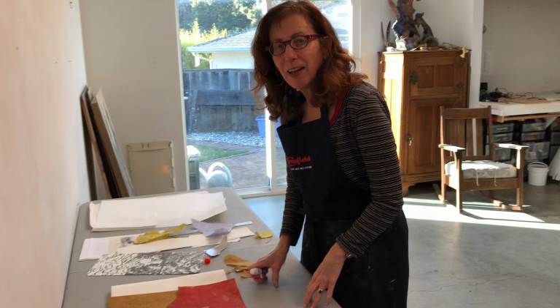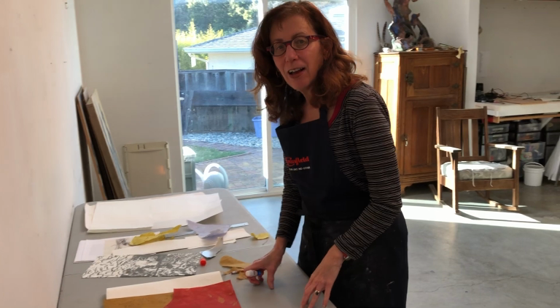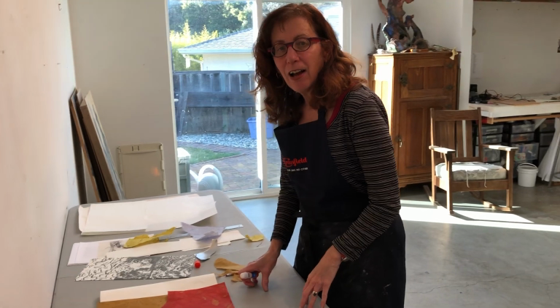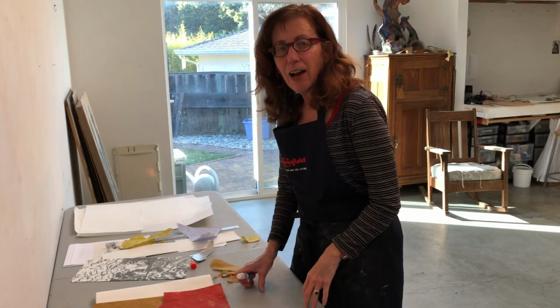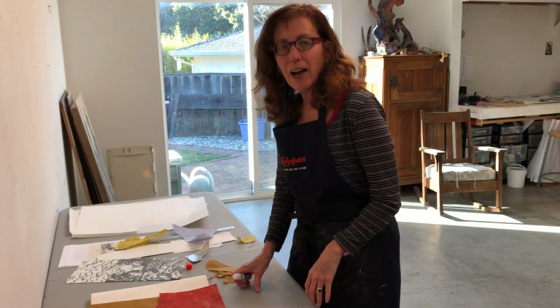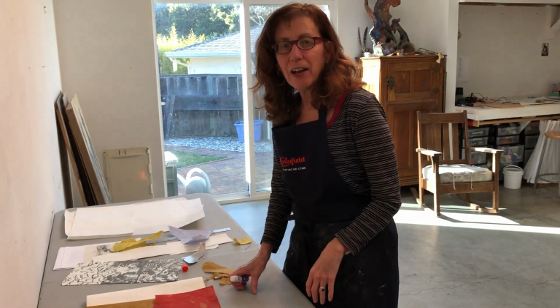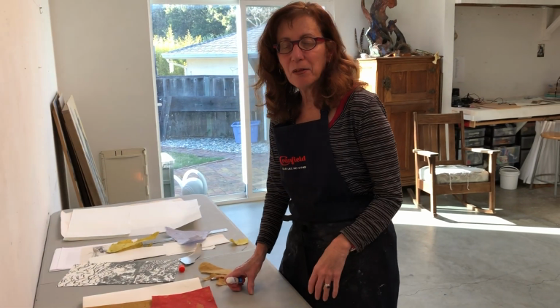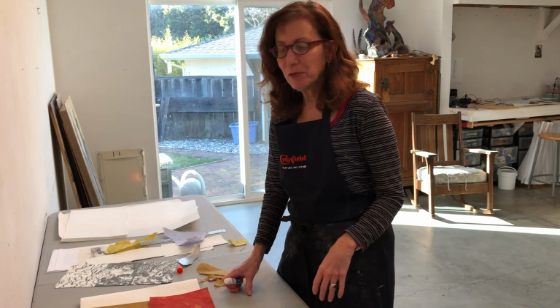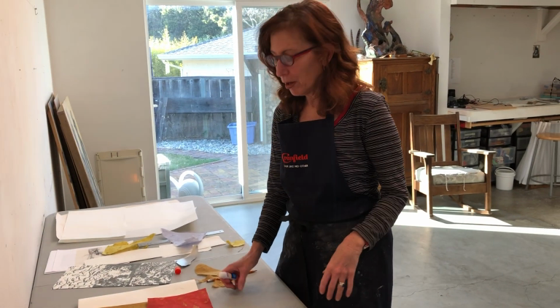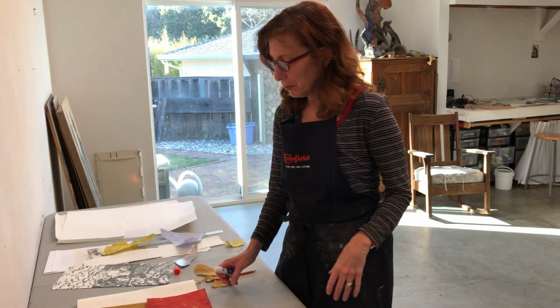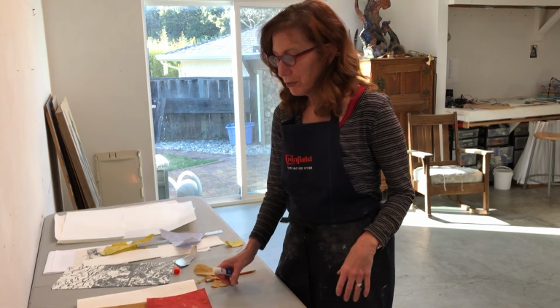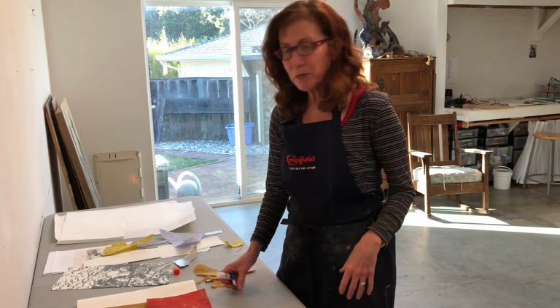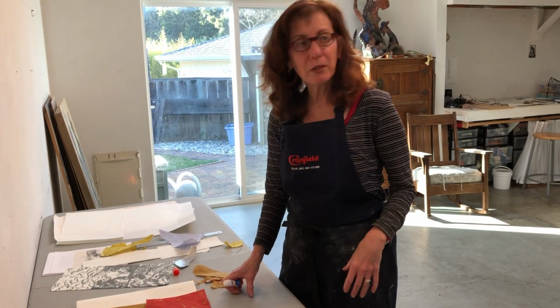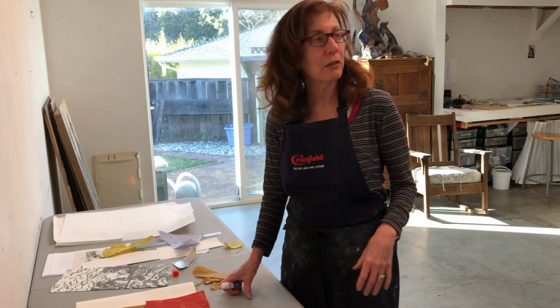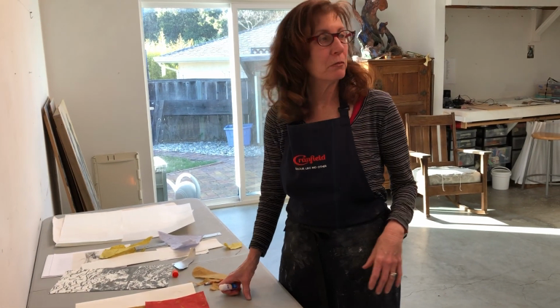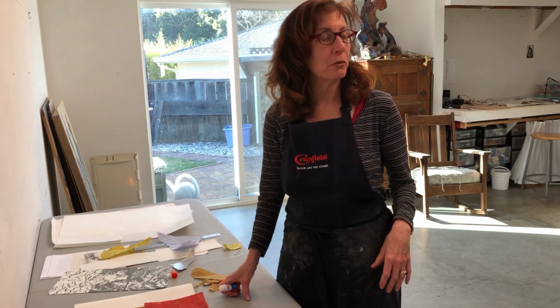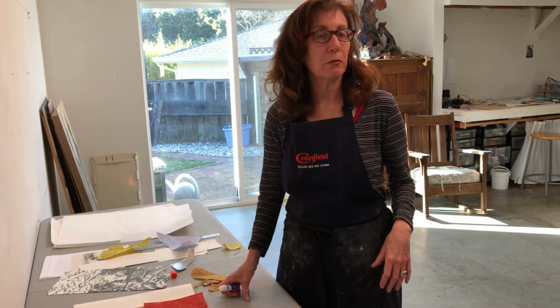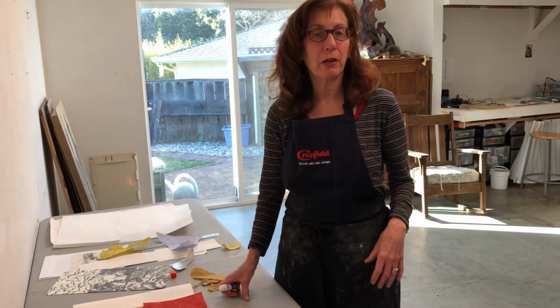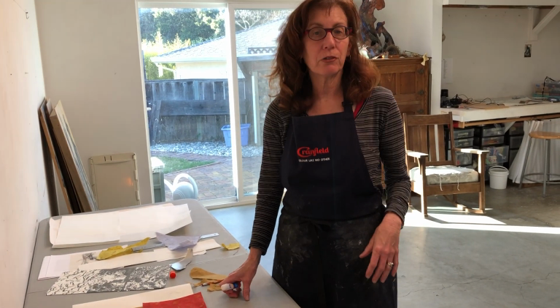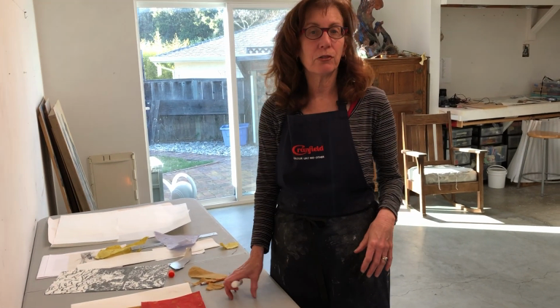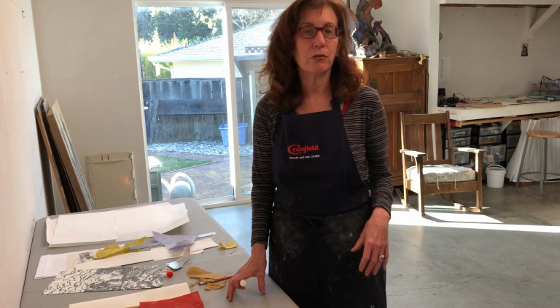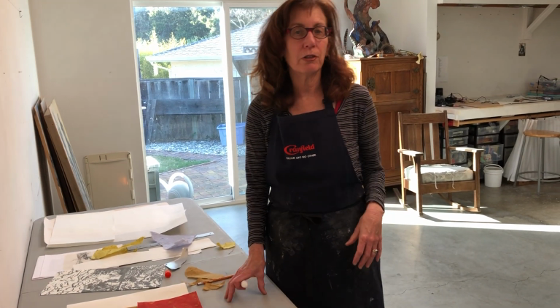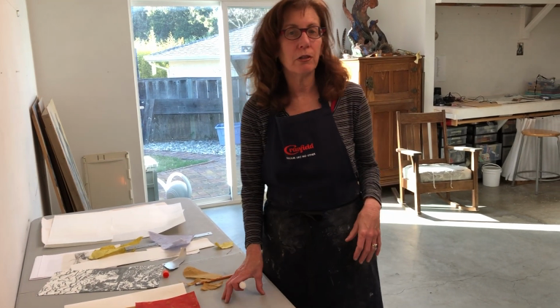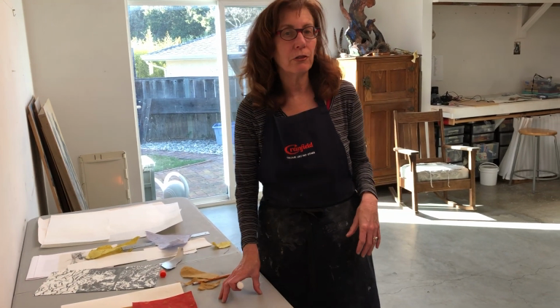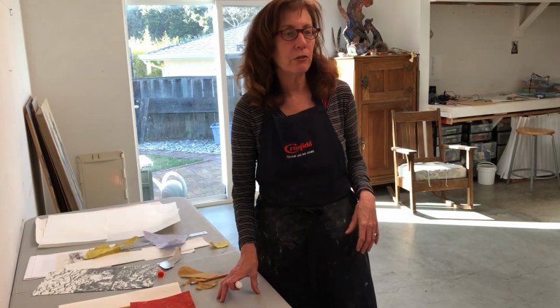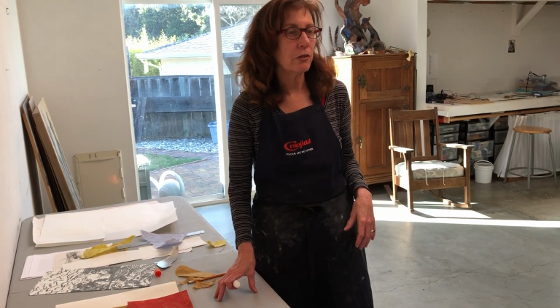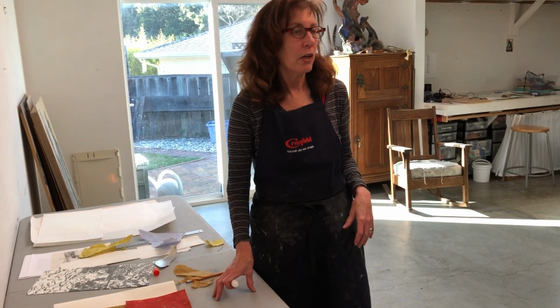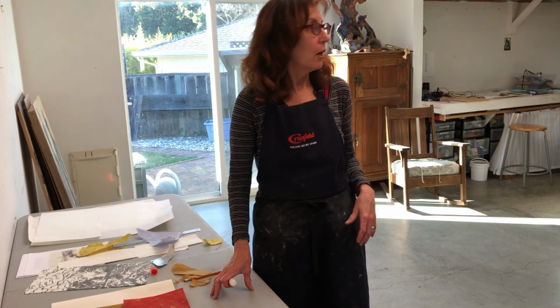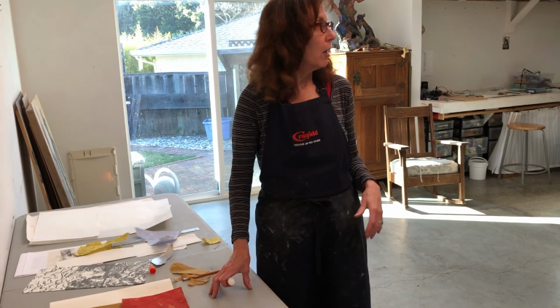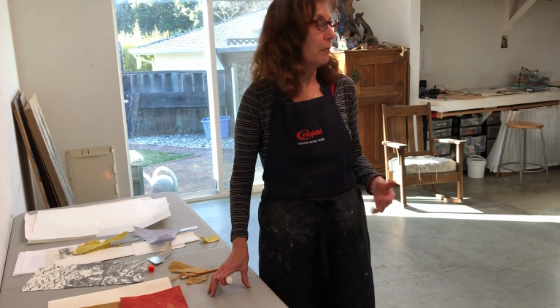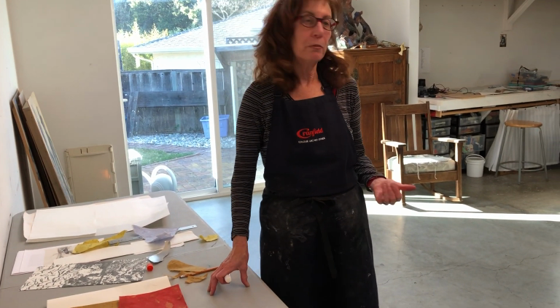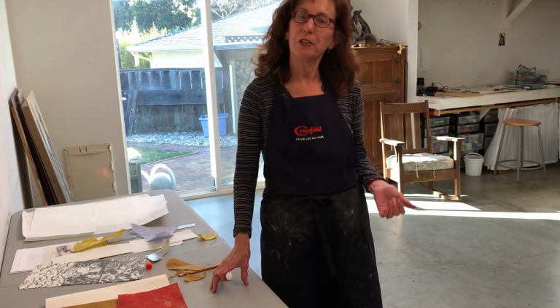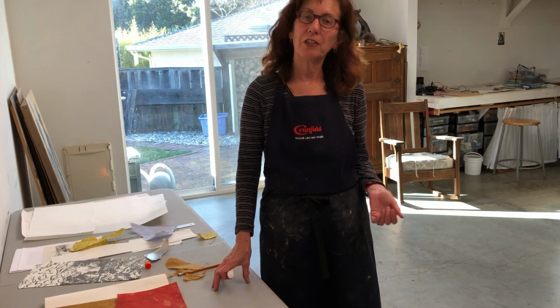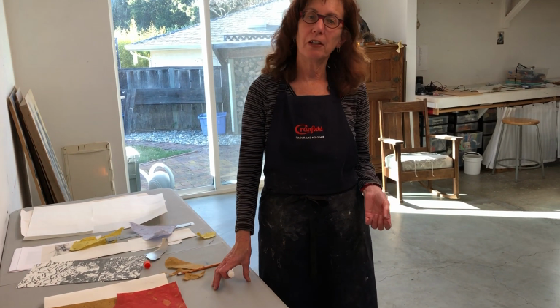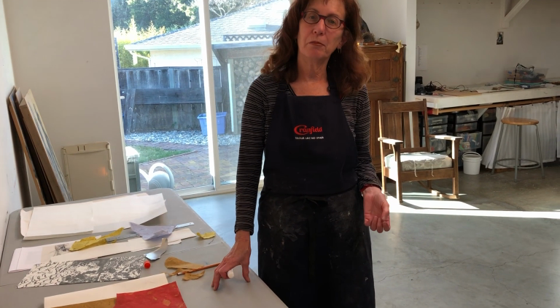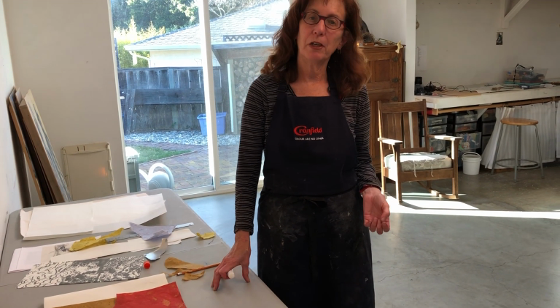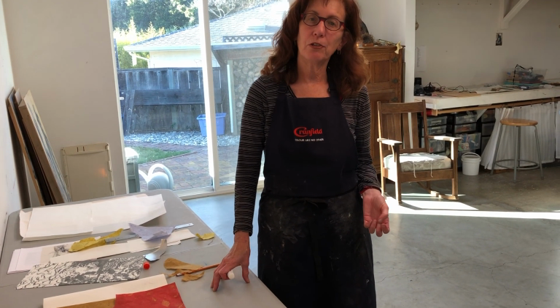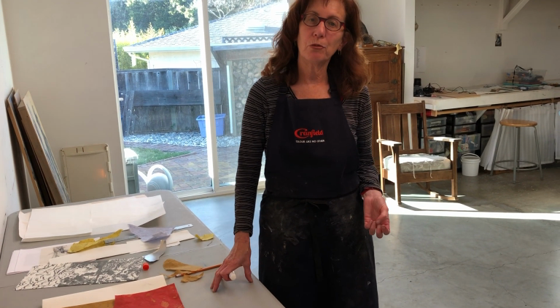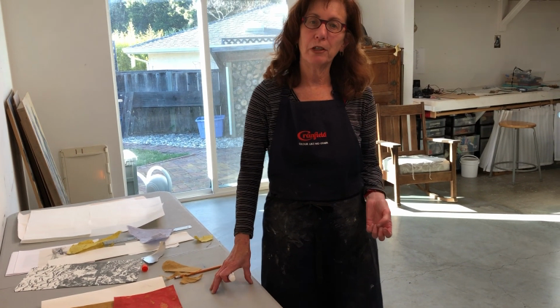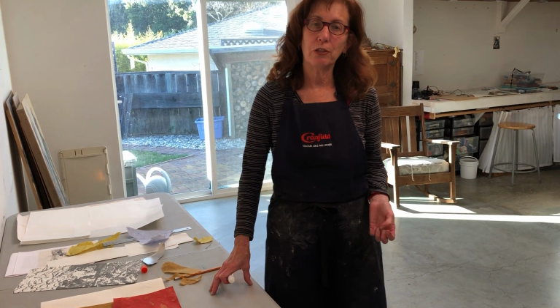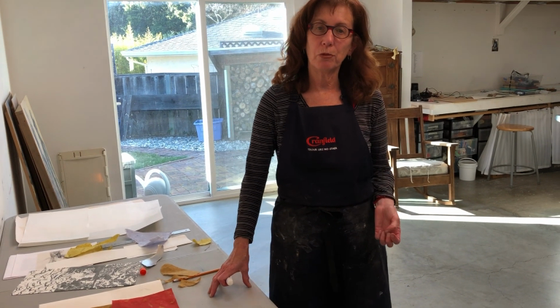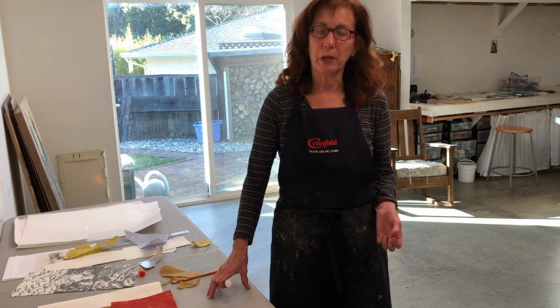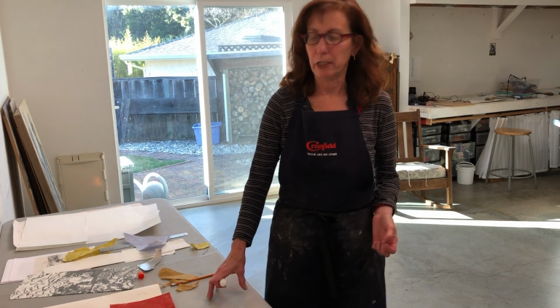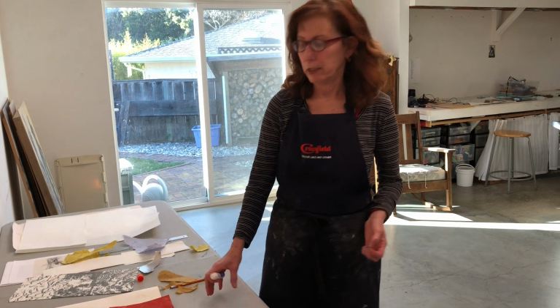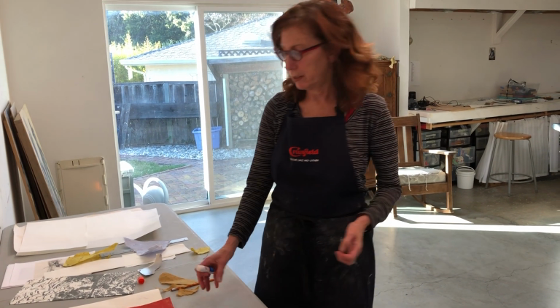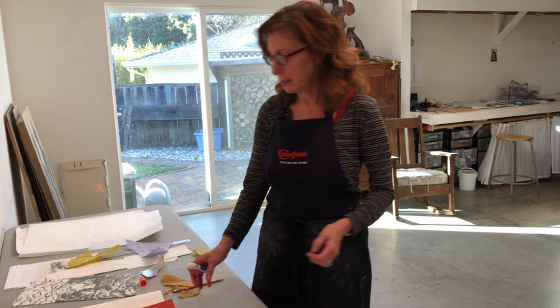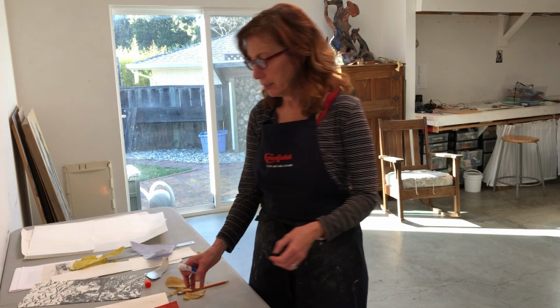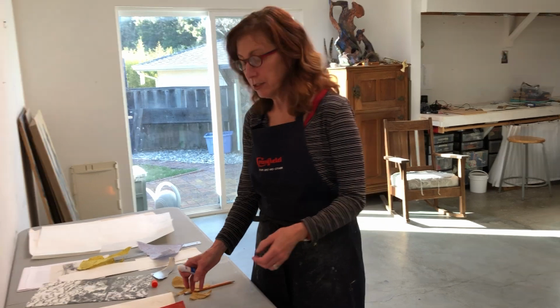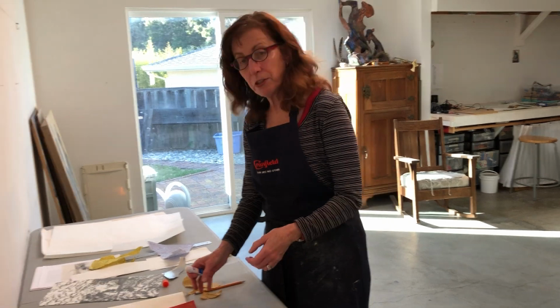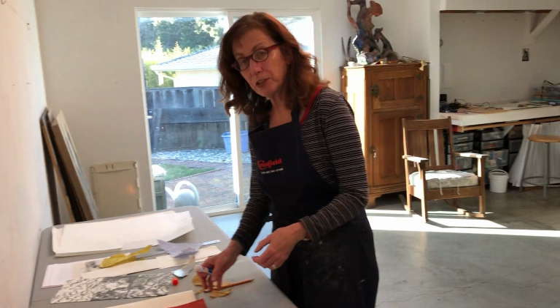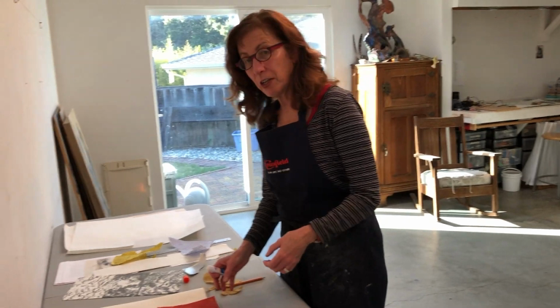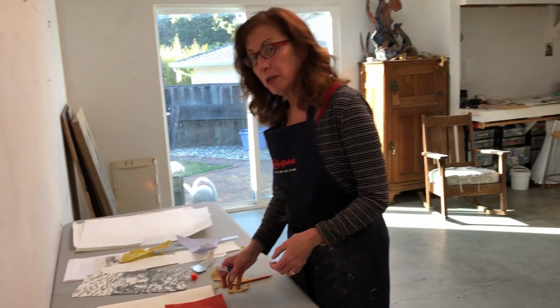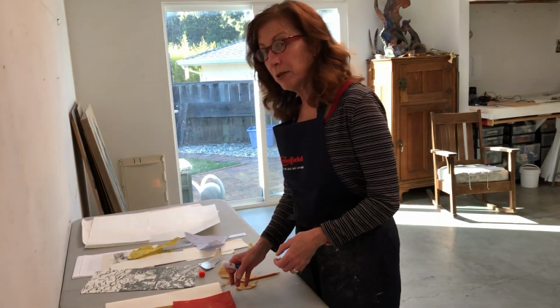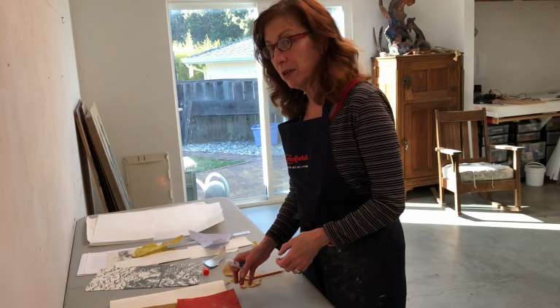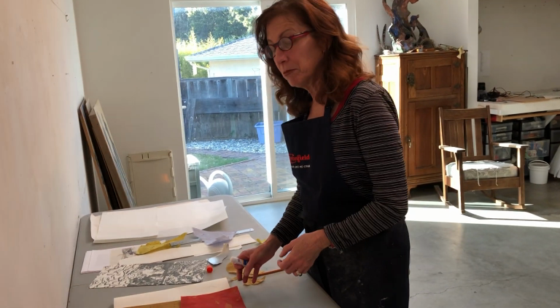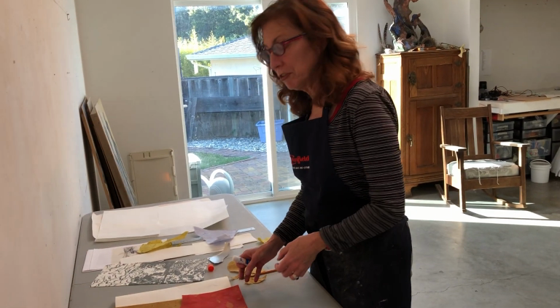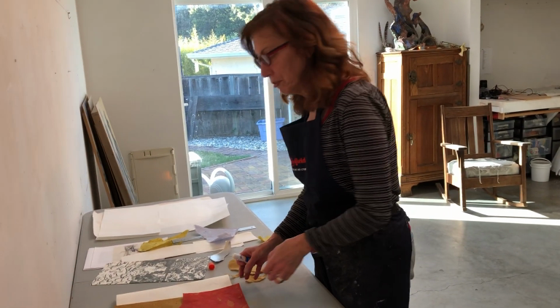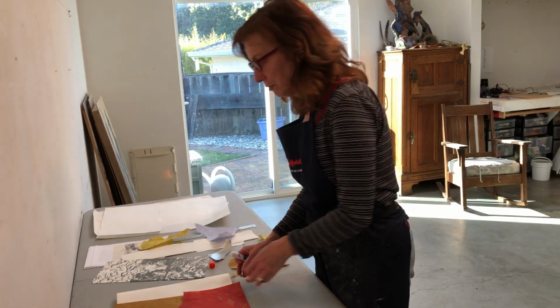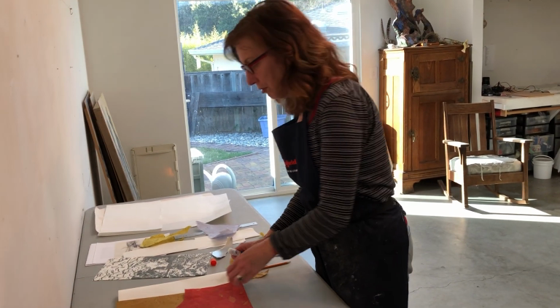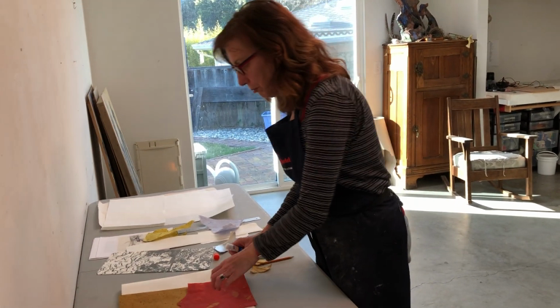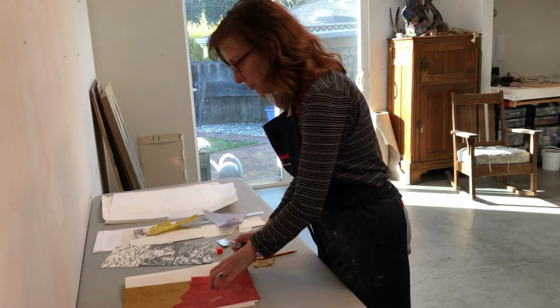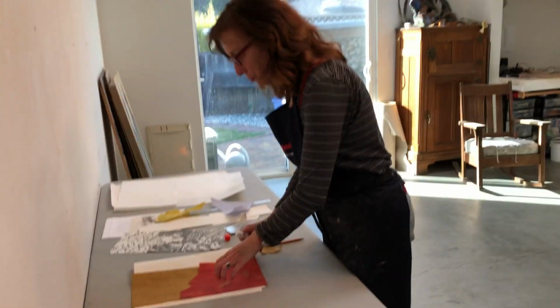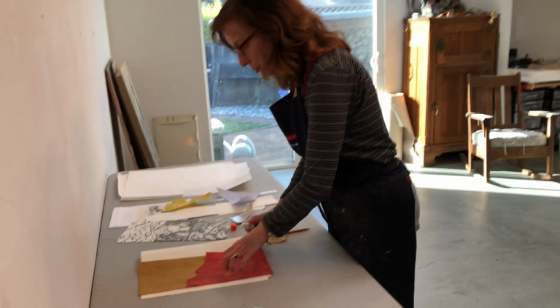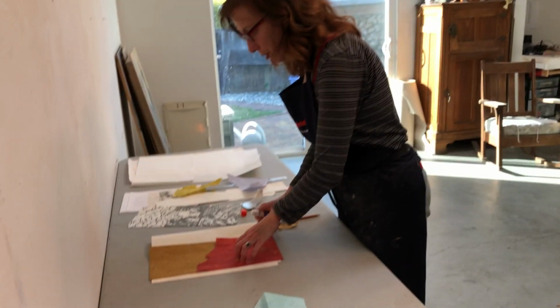Hi, I'm Robin Smith at Blue Mouse Studios on print day, May 2020. It's the end of the day but I'm still going strong.